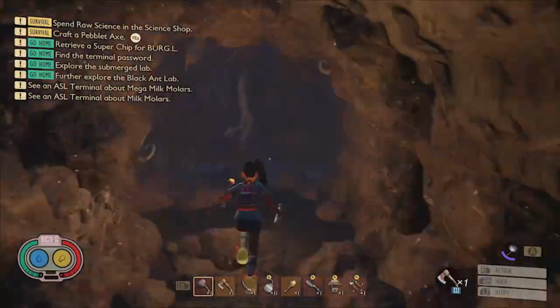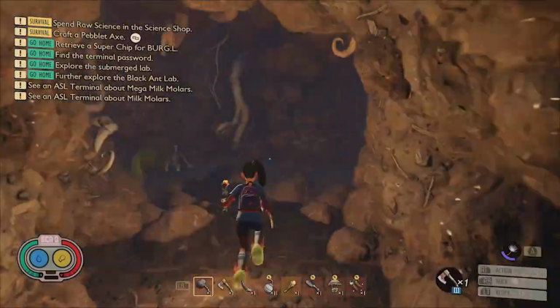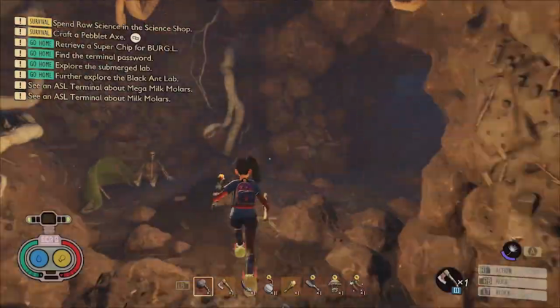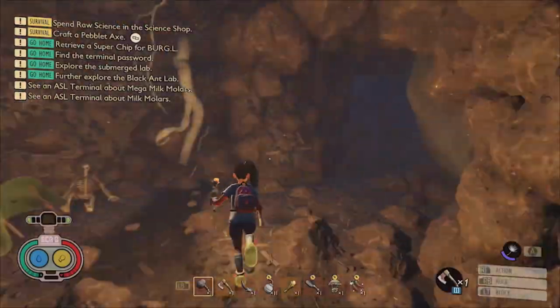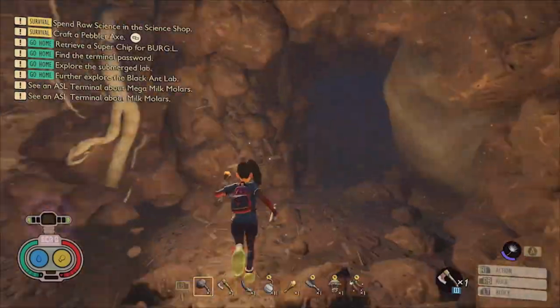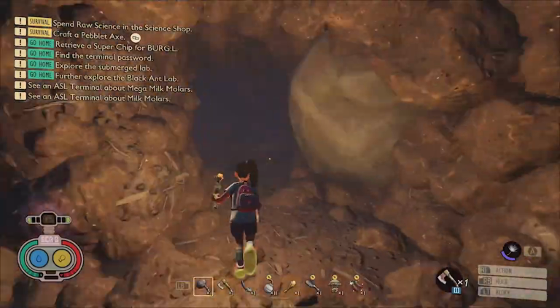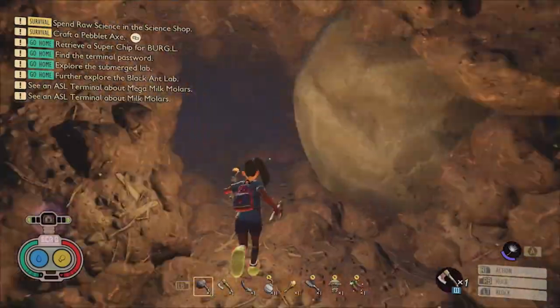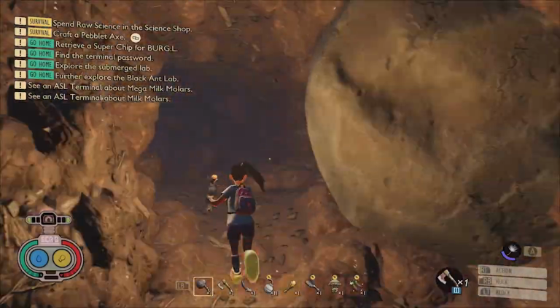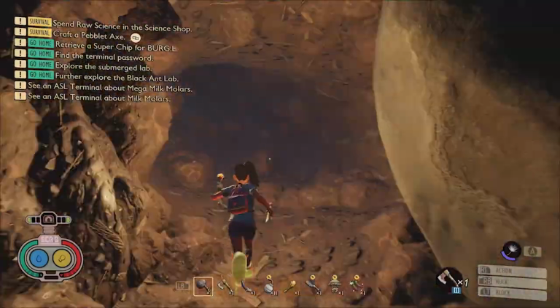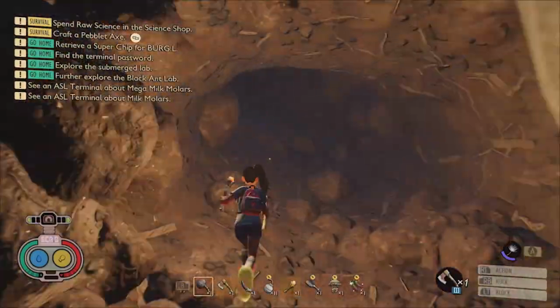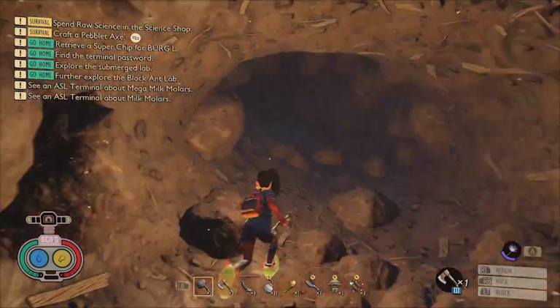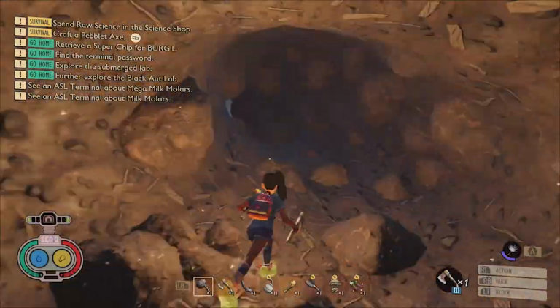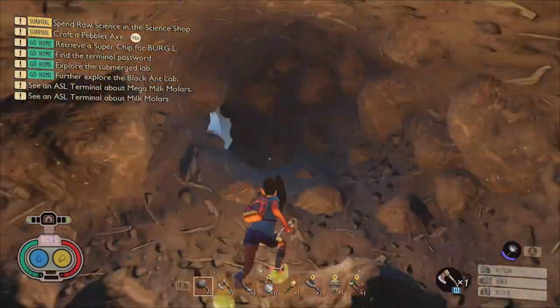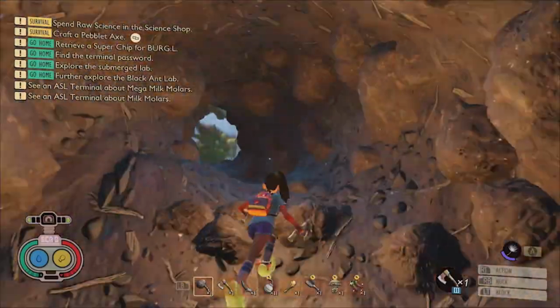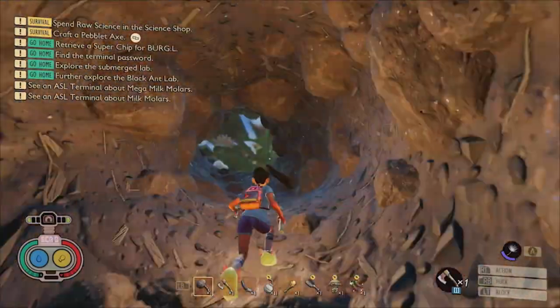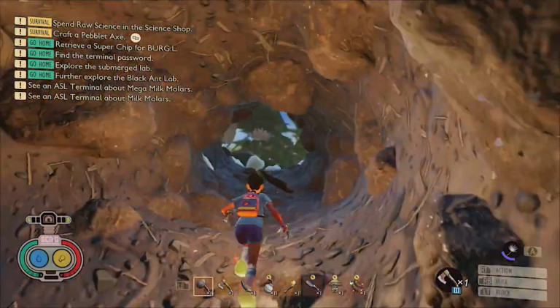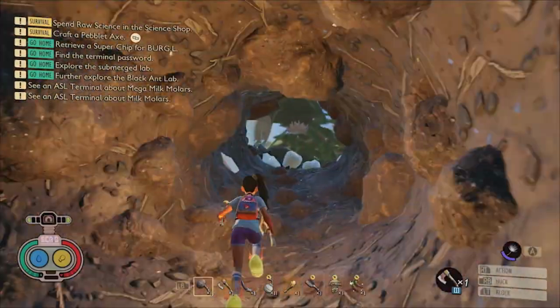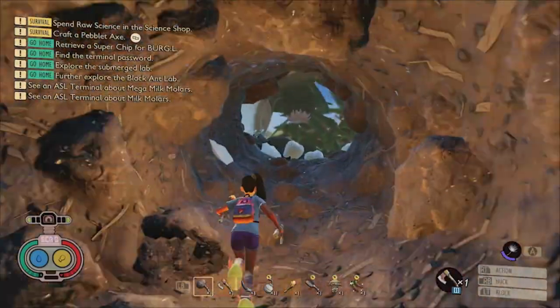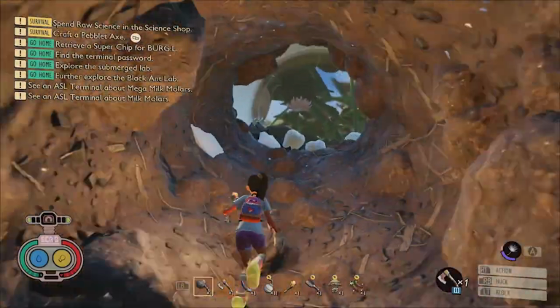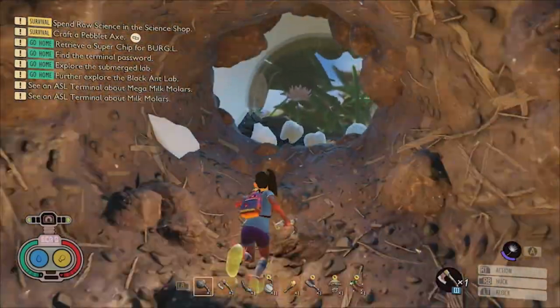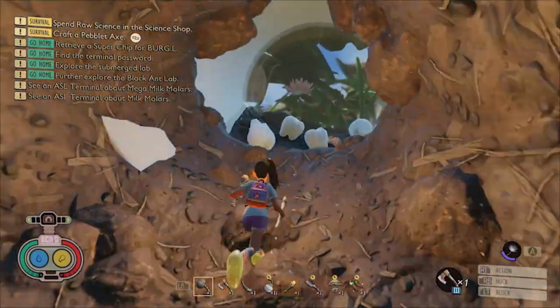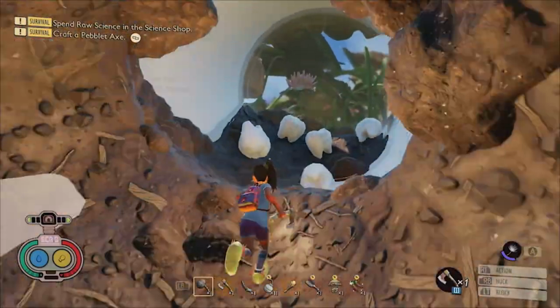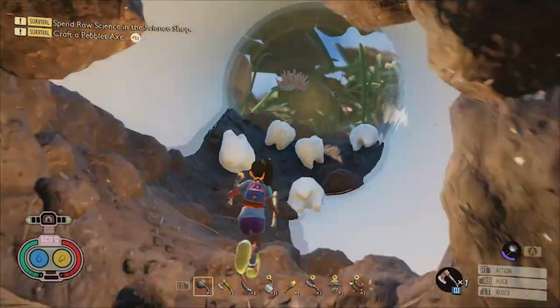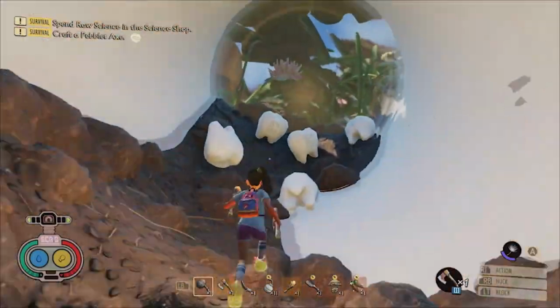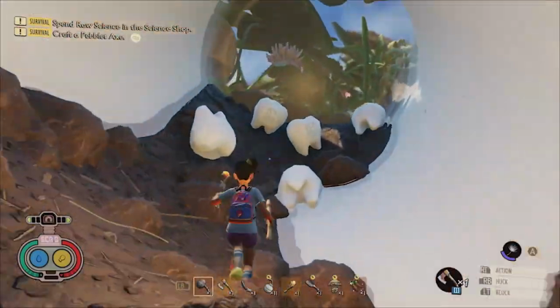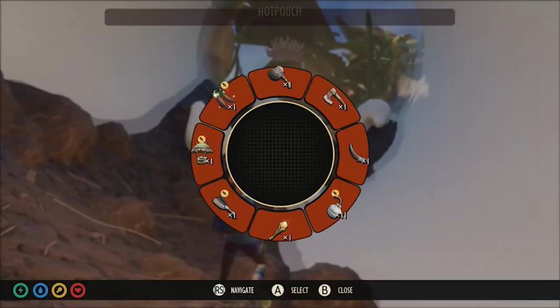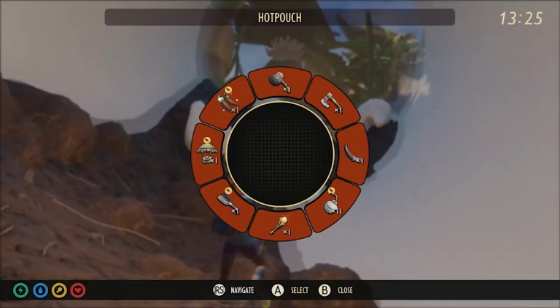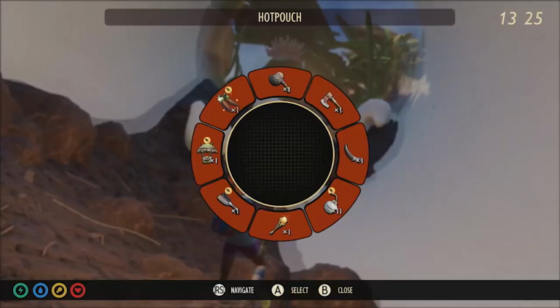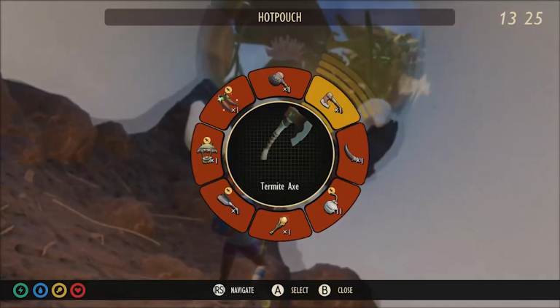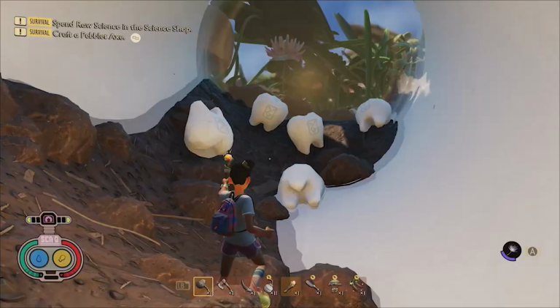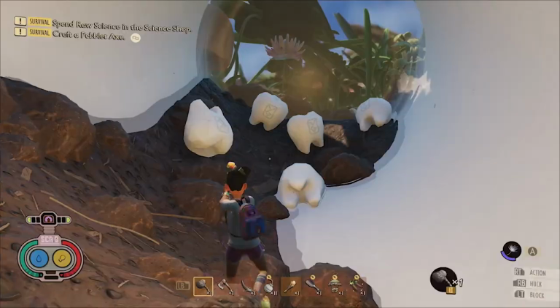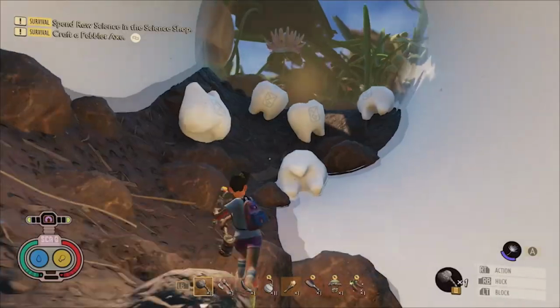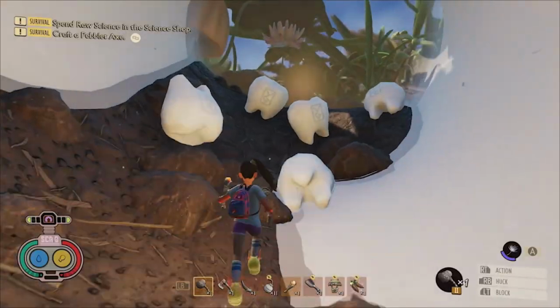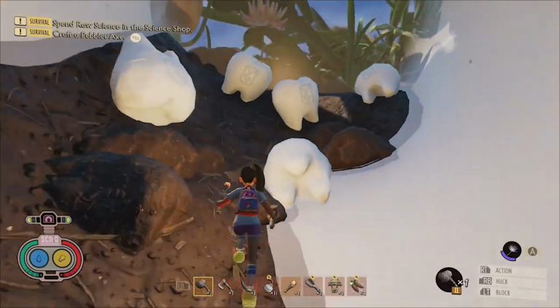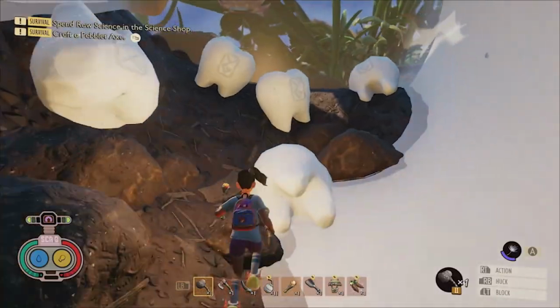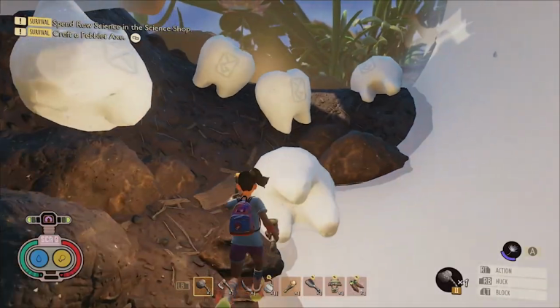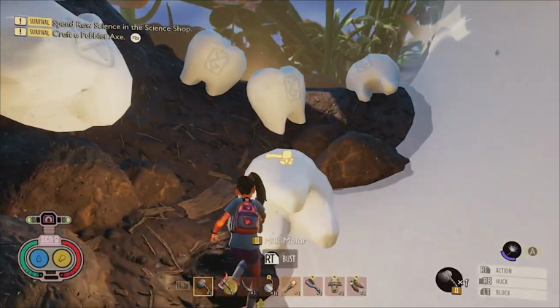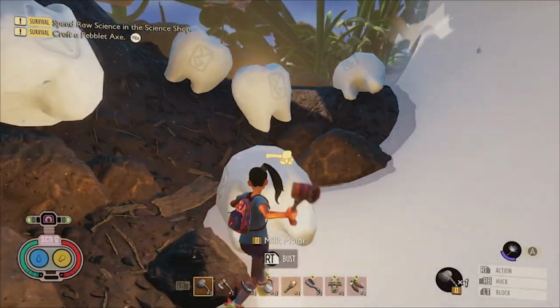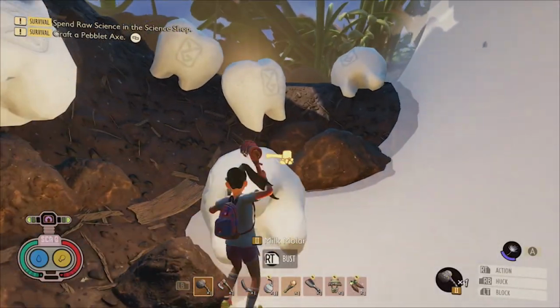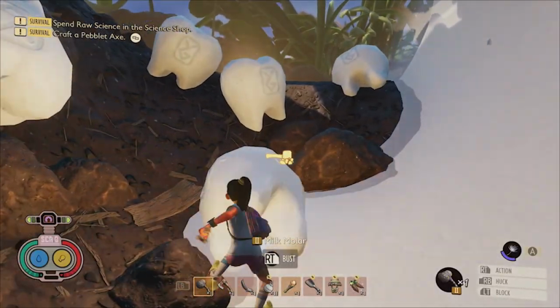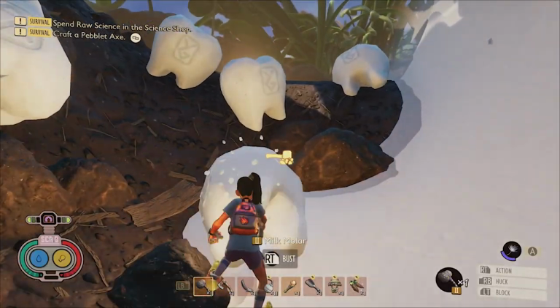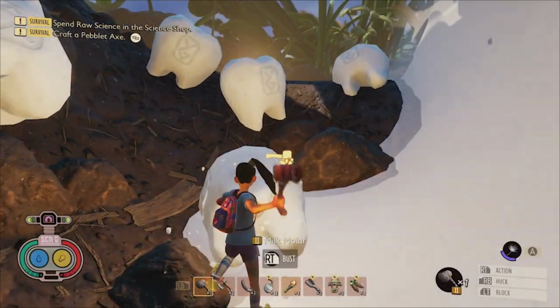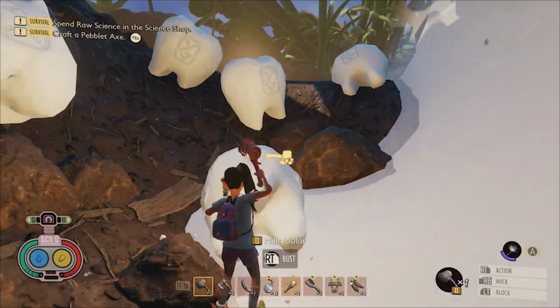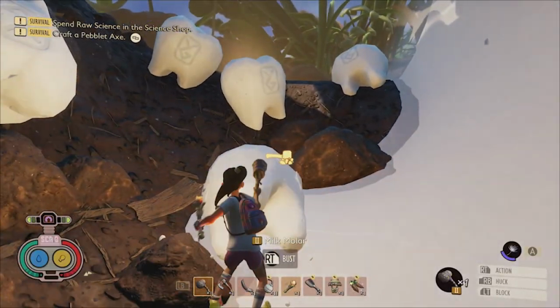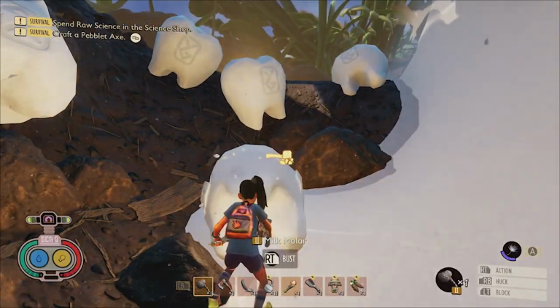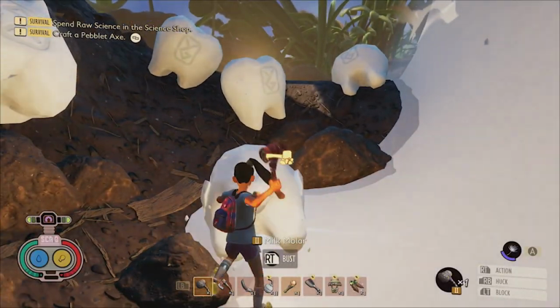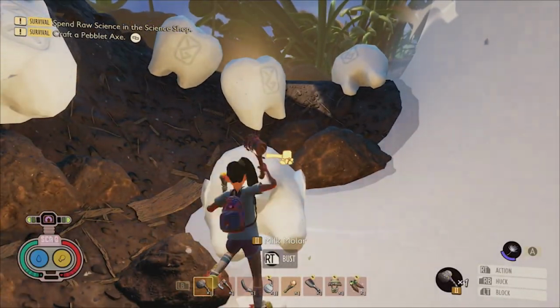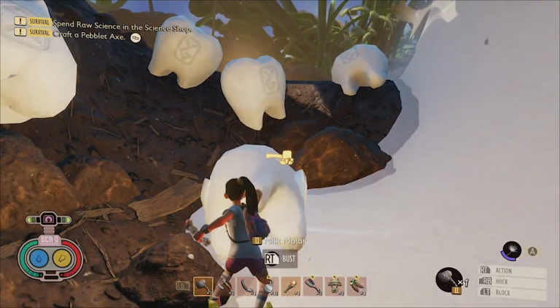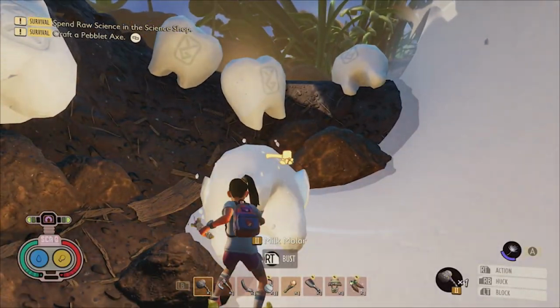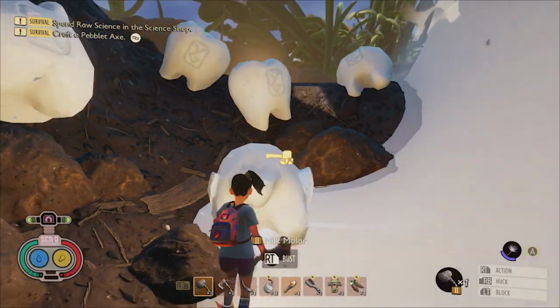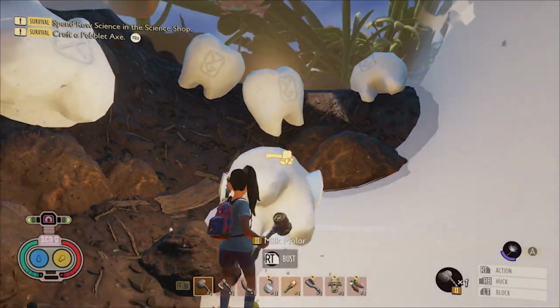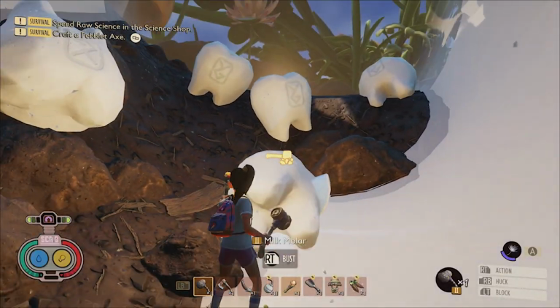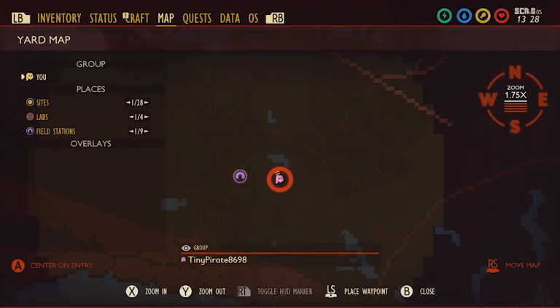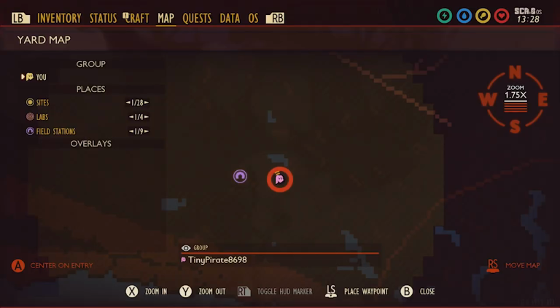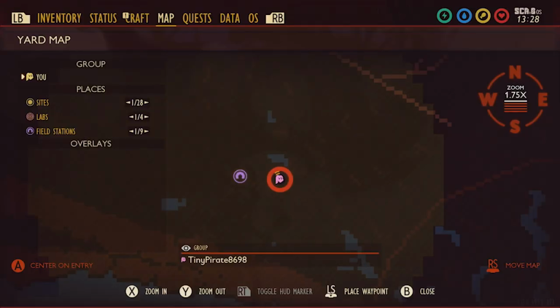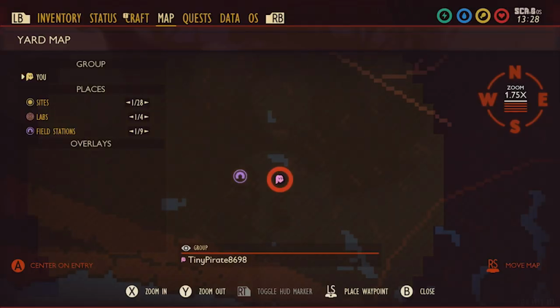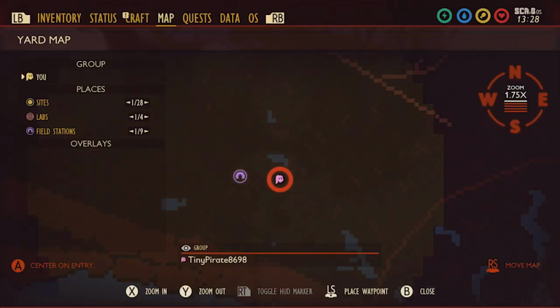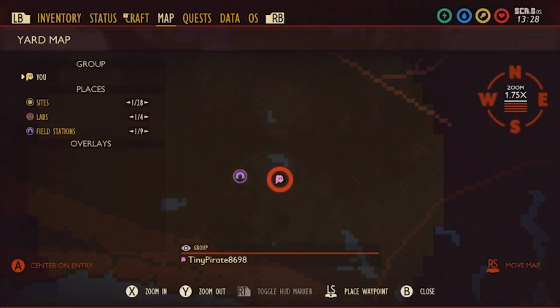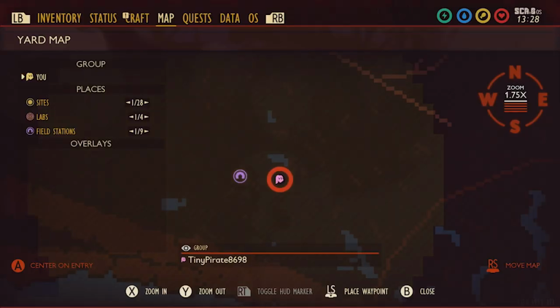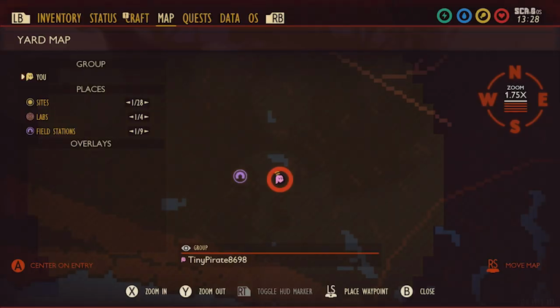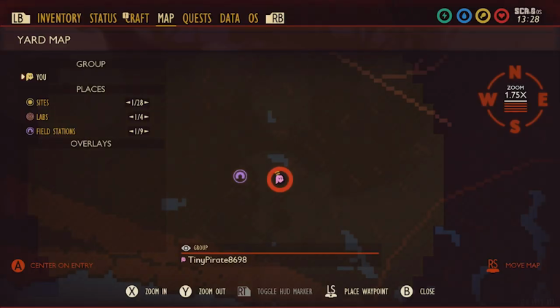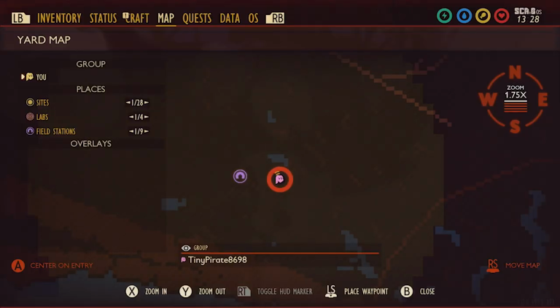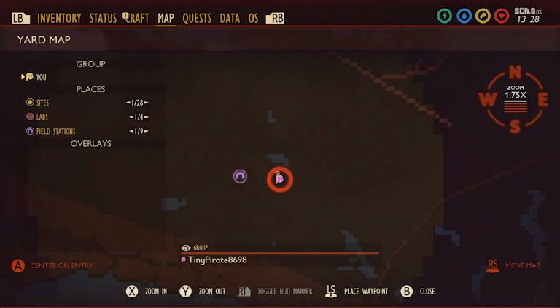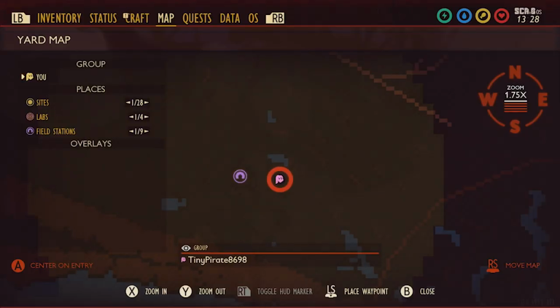Beneath this cap is a short tunnel that leads into the bottle where you can claim a whole bunch of milk molars. Here it is on the map.